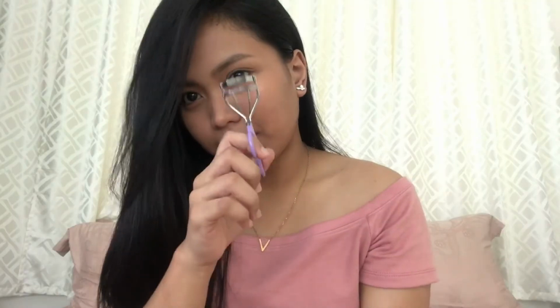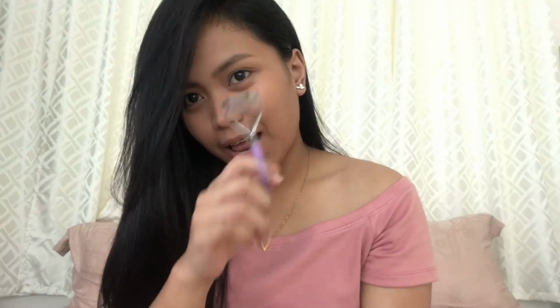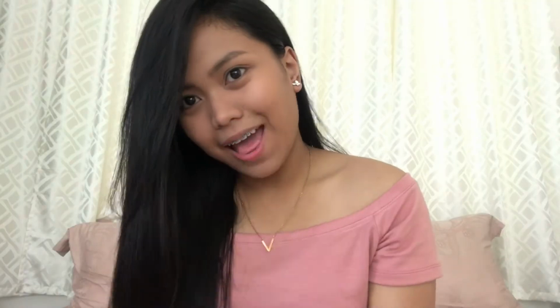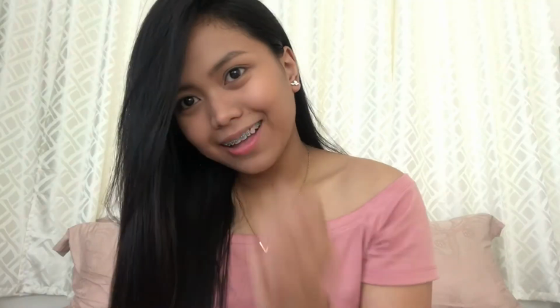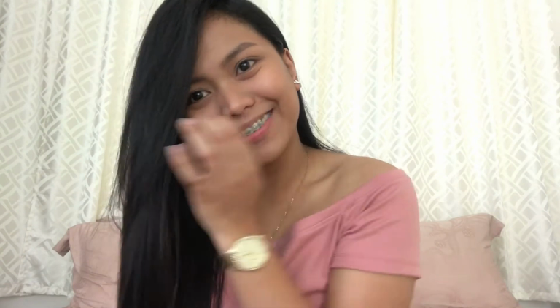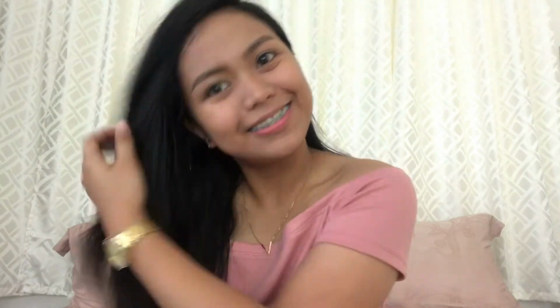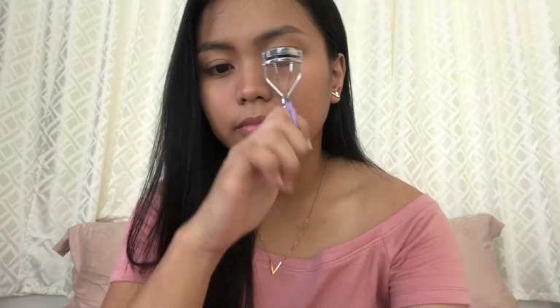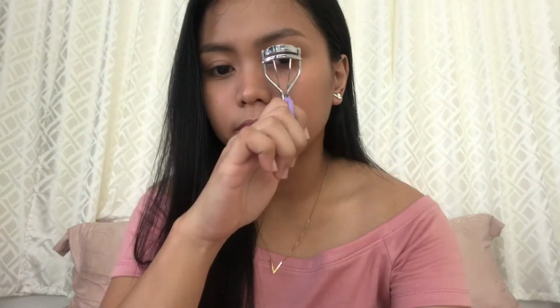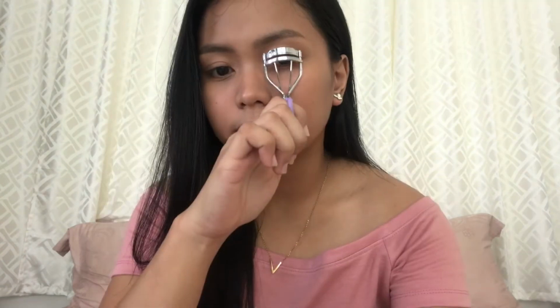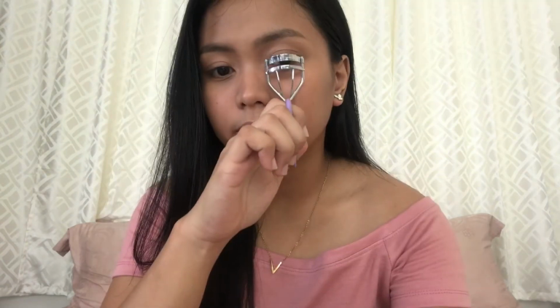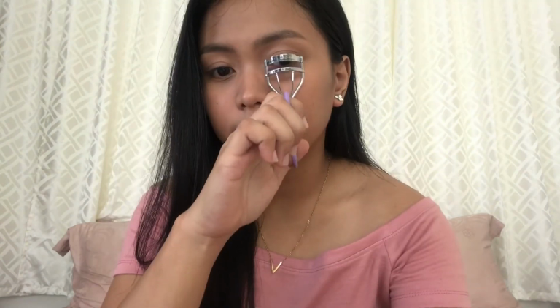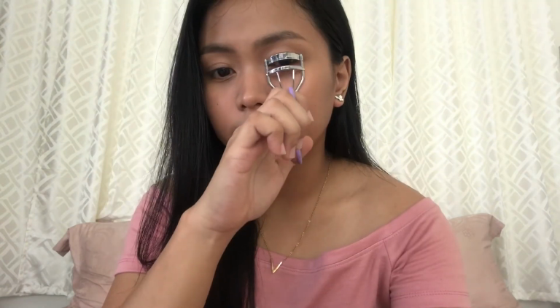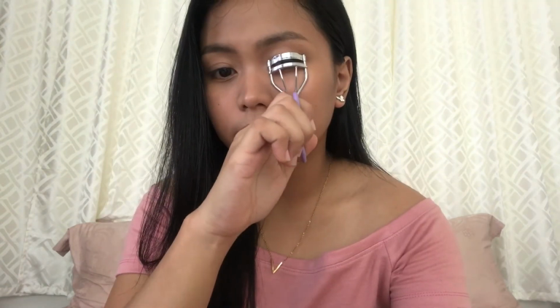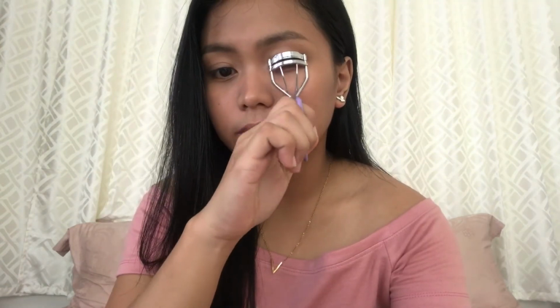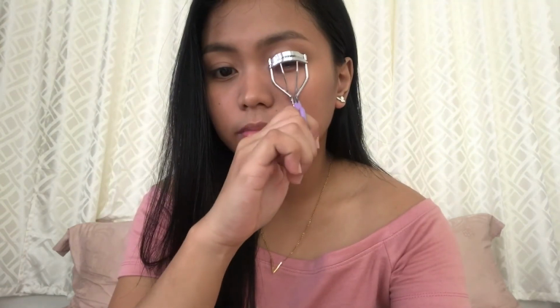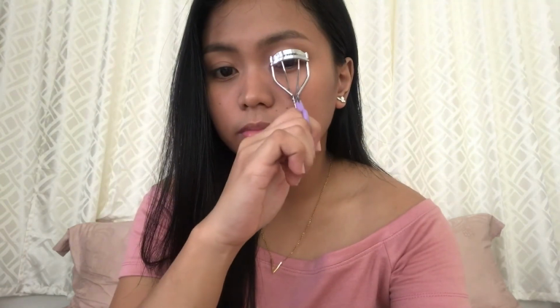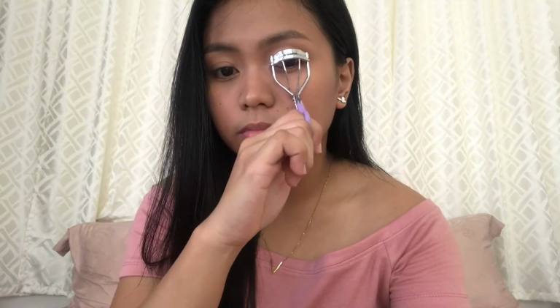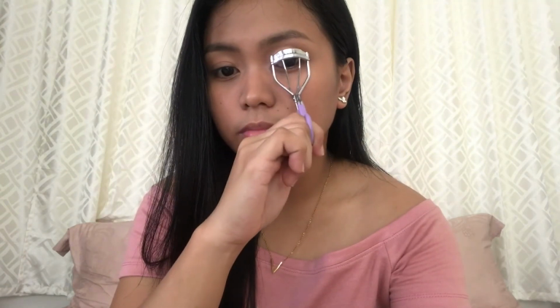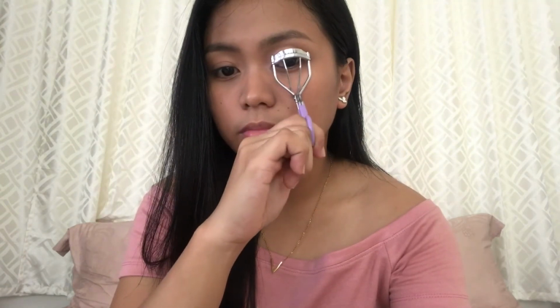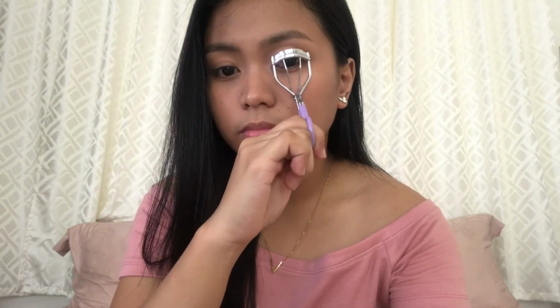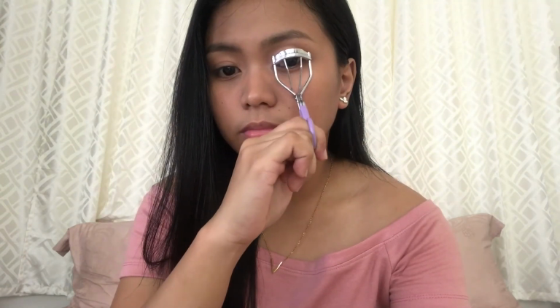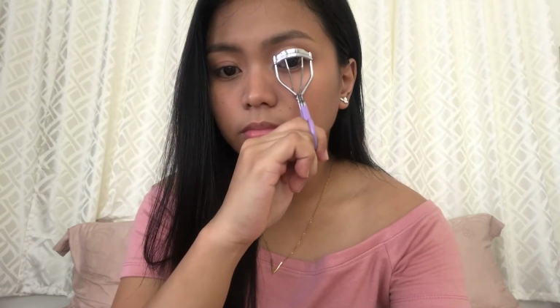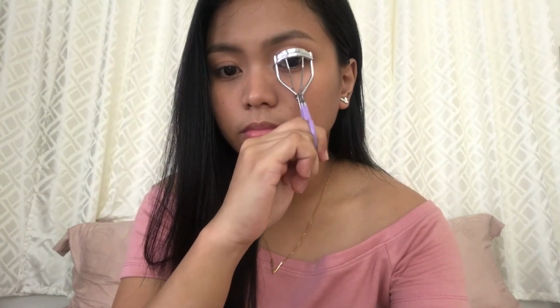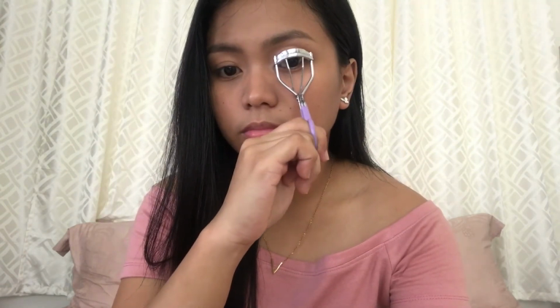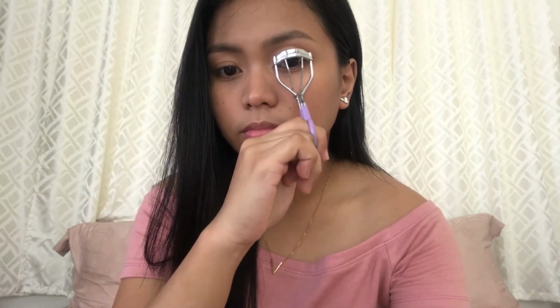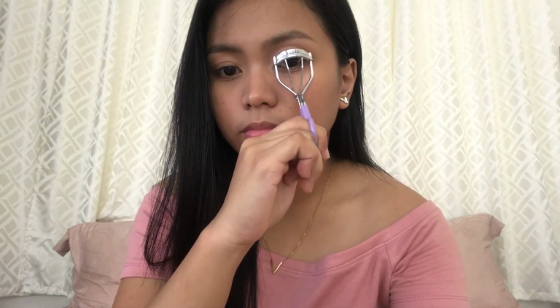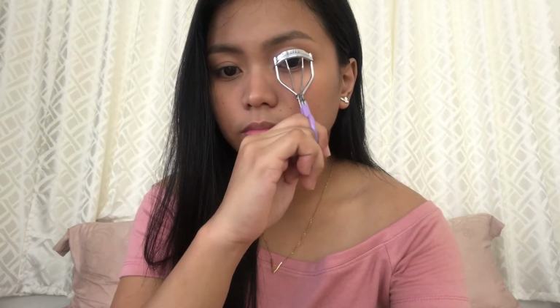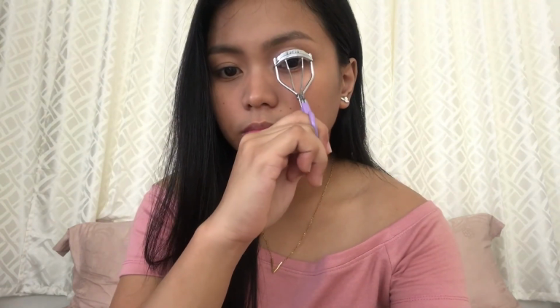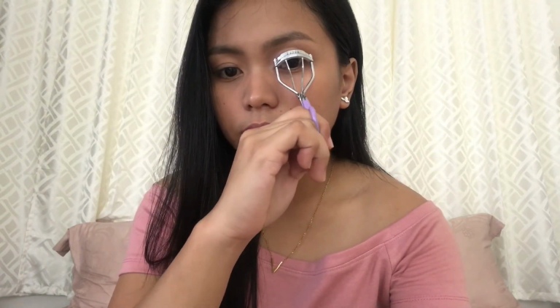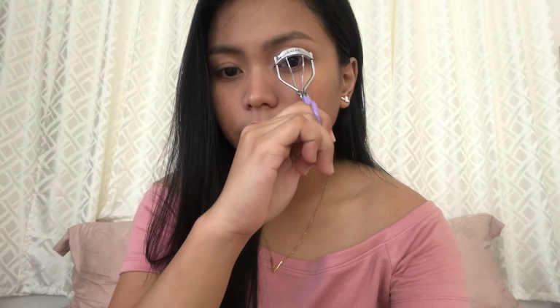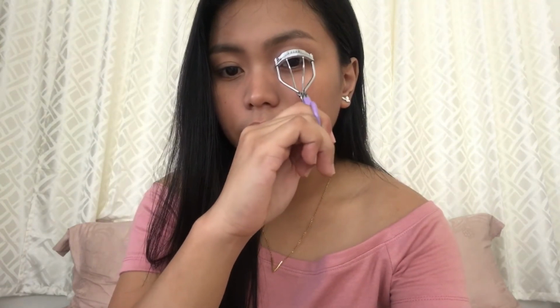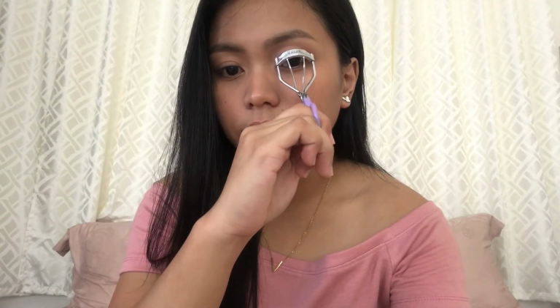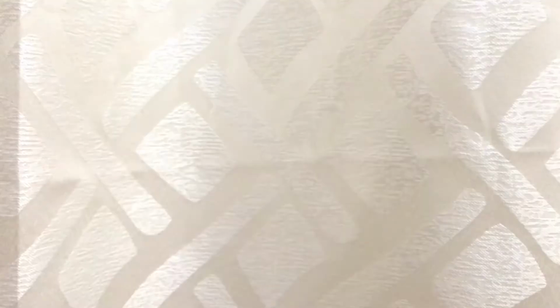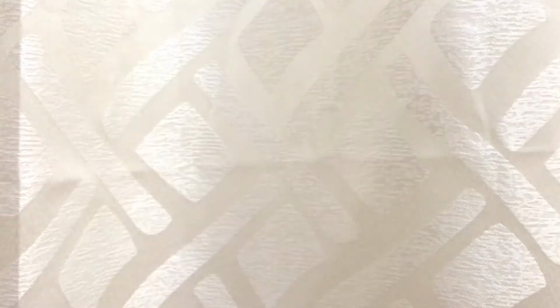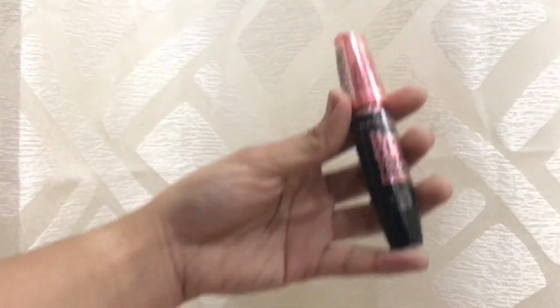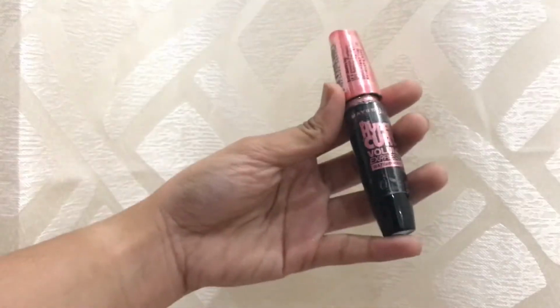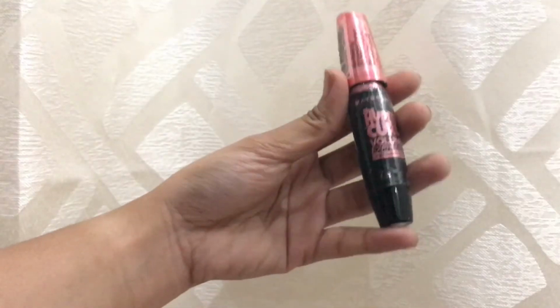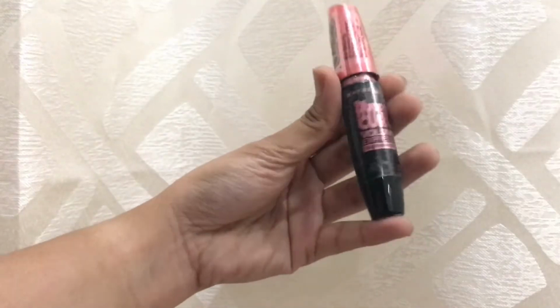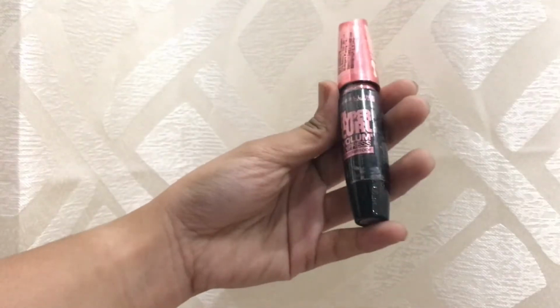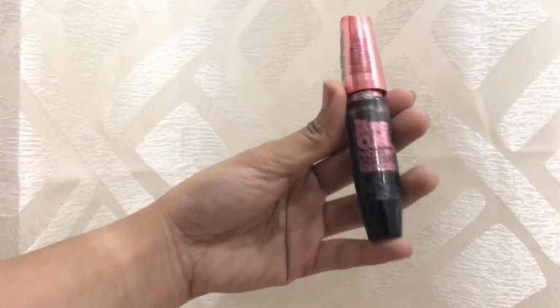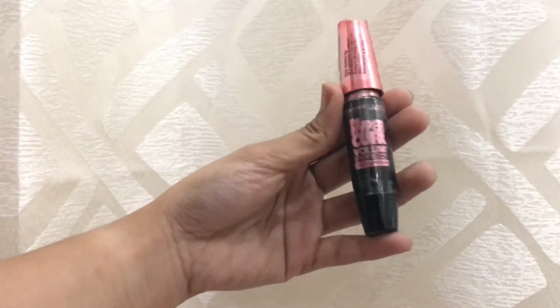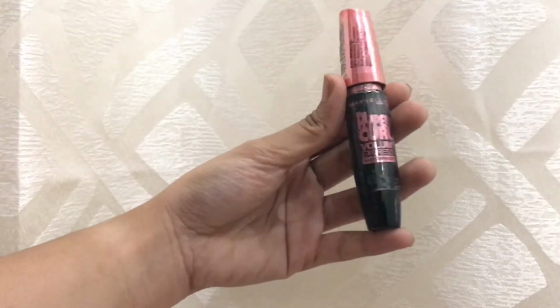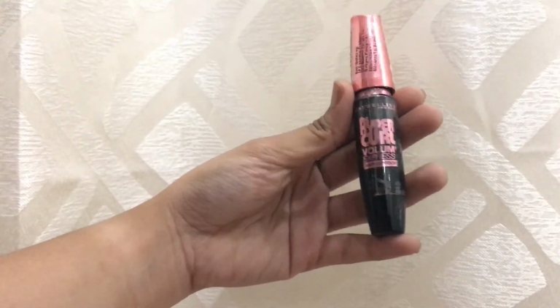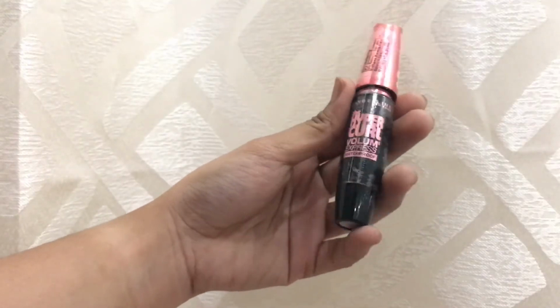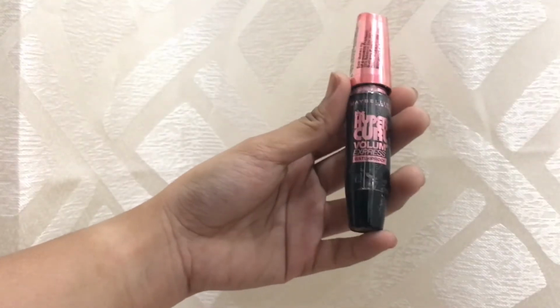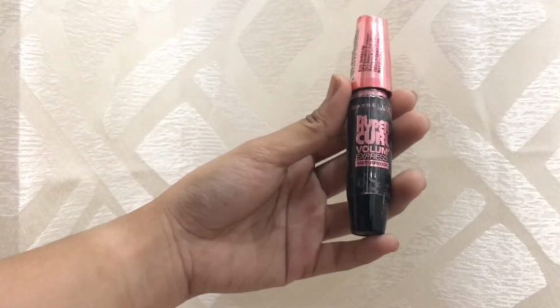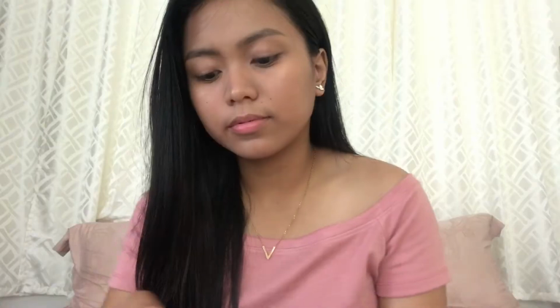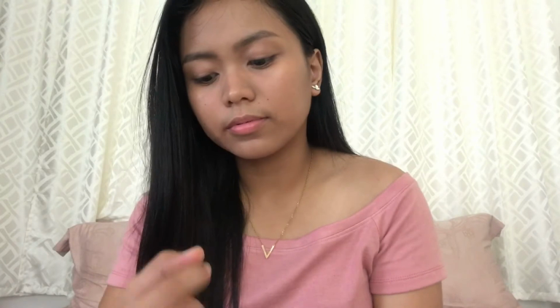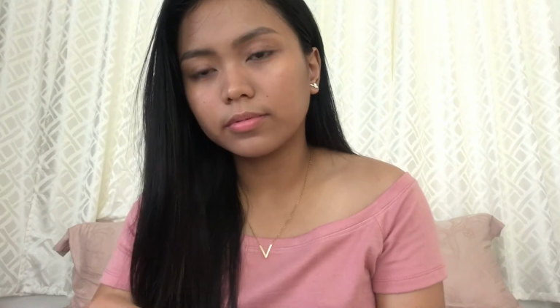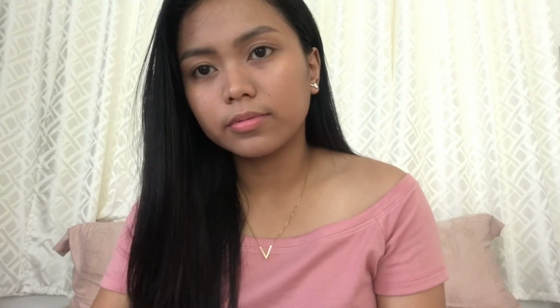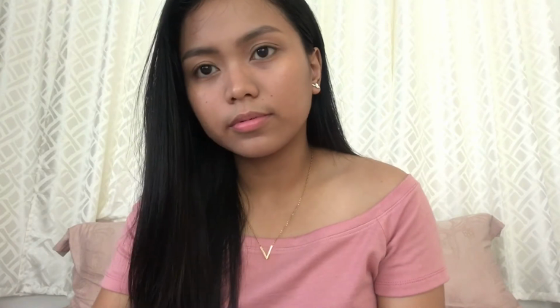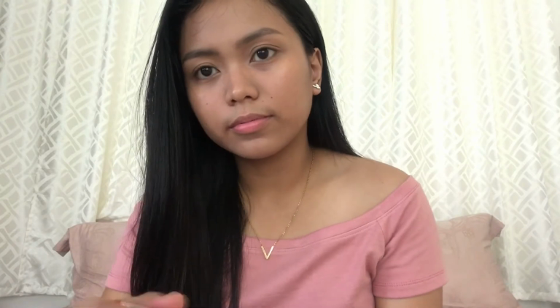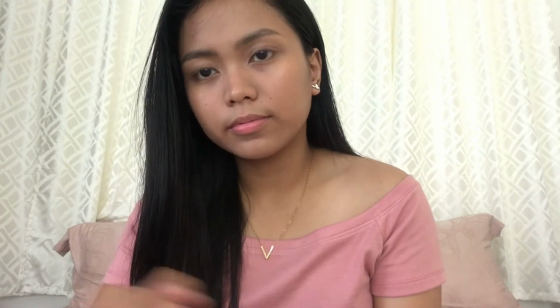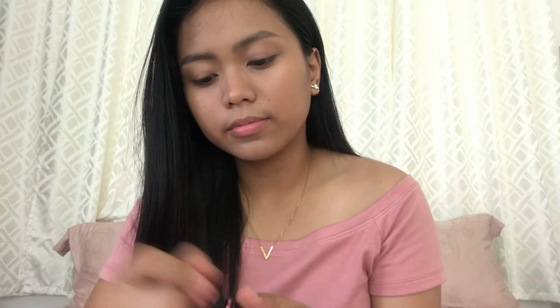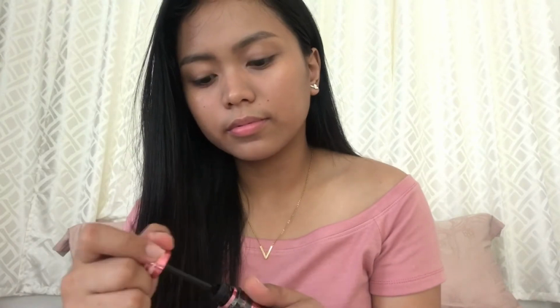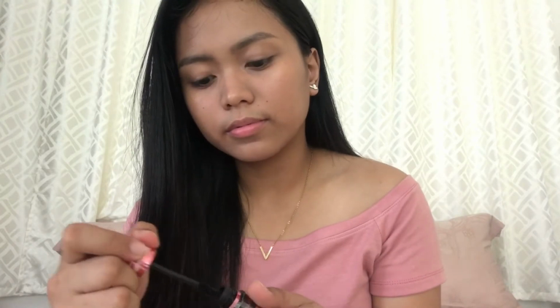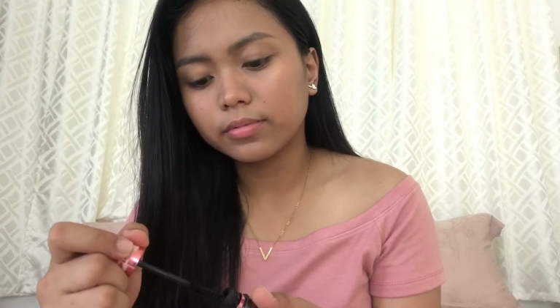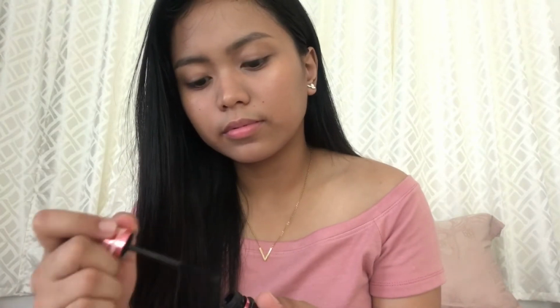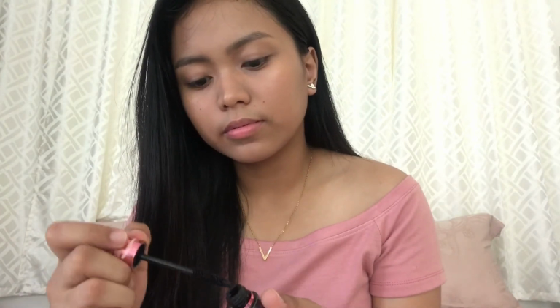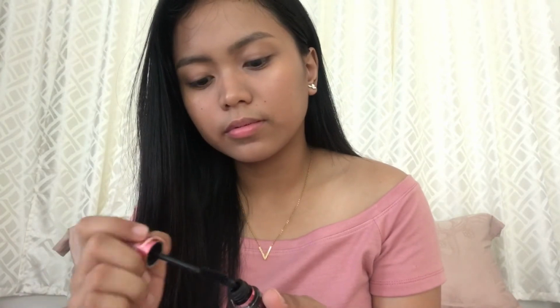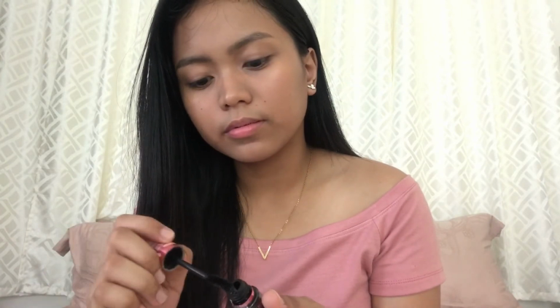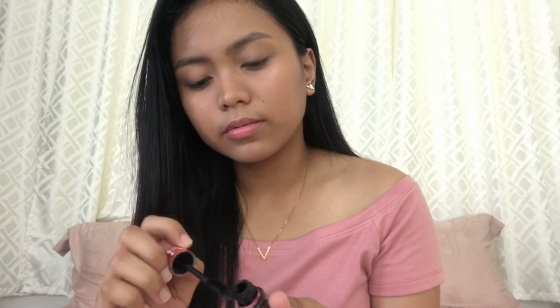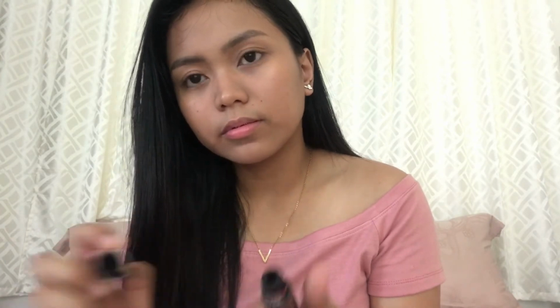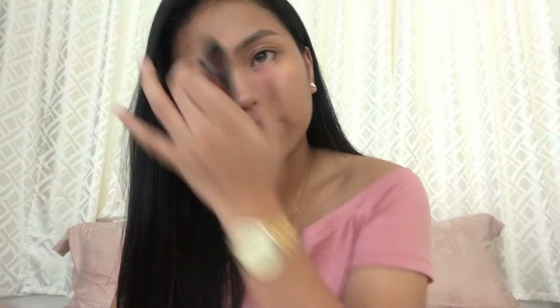It's lashes time! So for my lashes, I will be using this Hyper Girl Mascara from Maybelline.